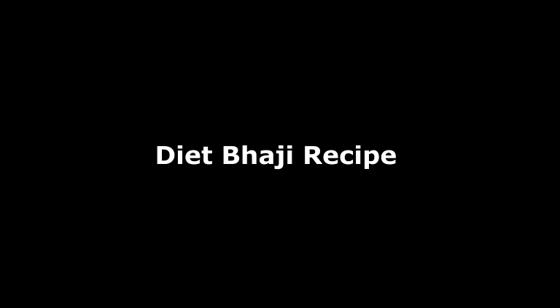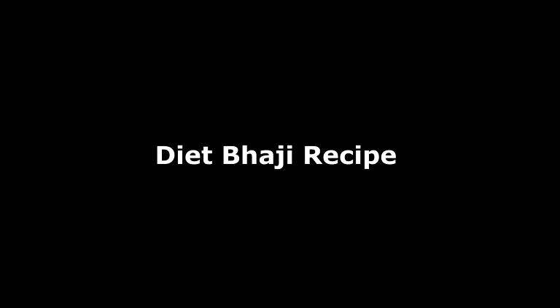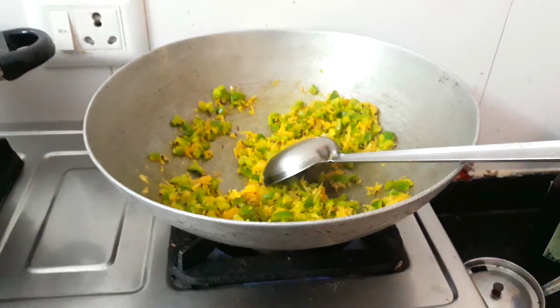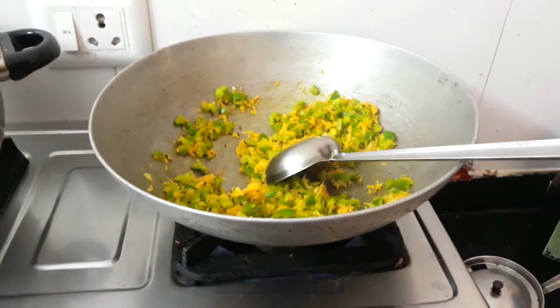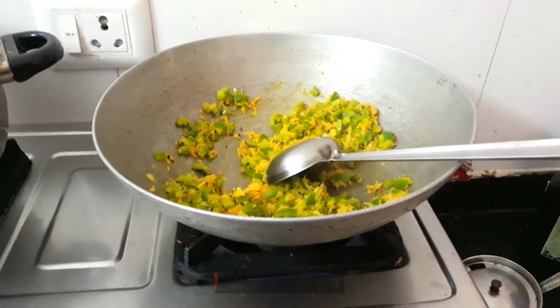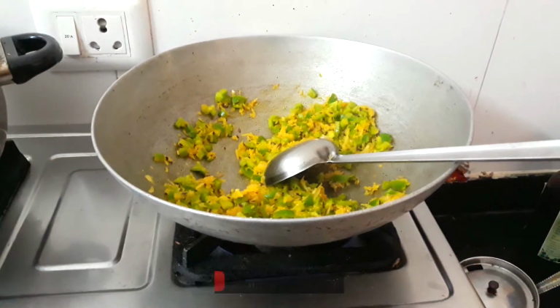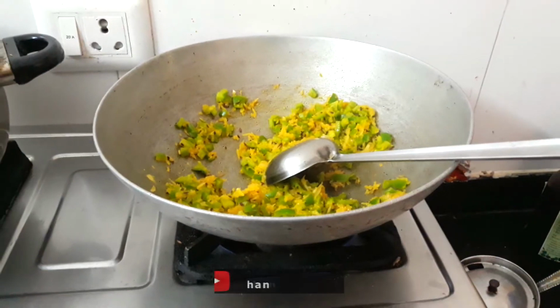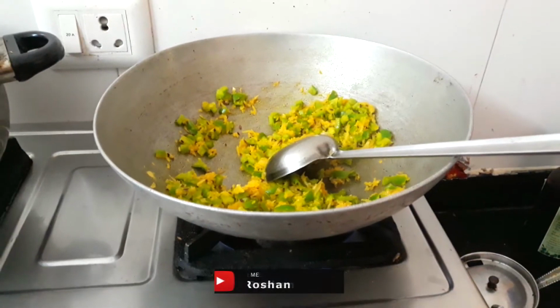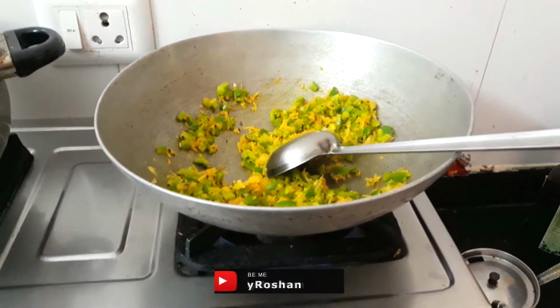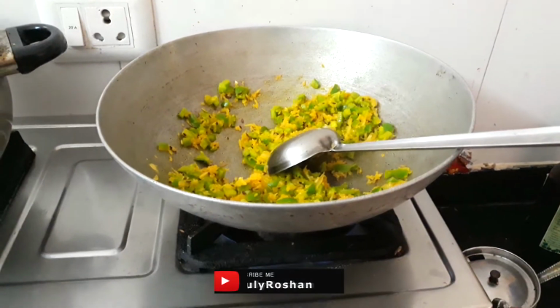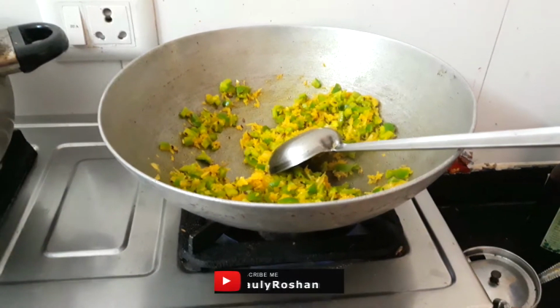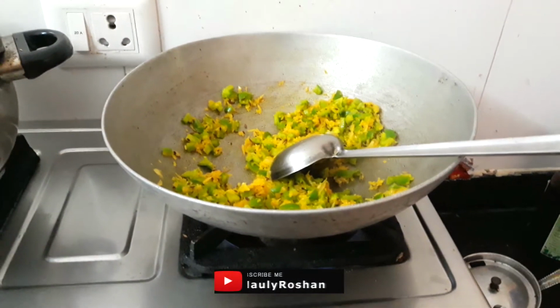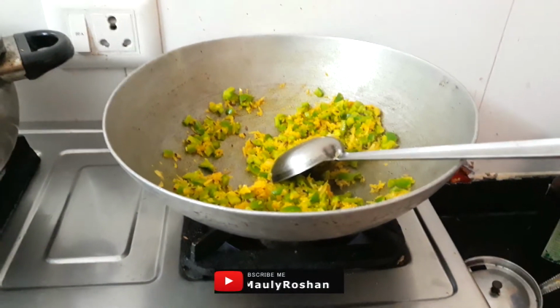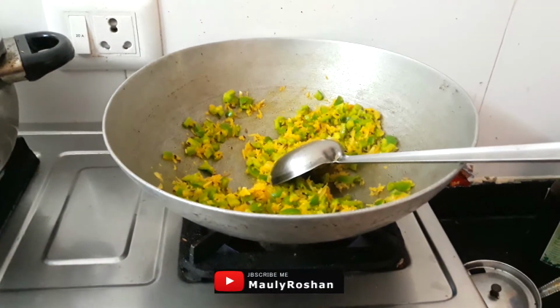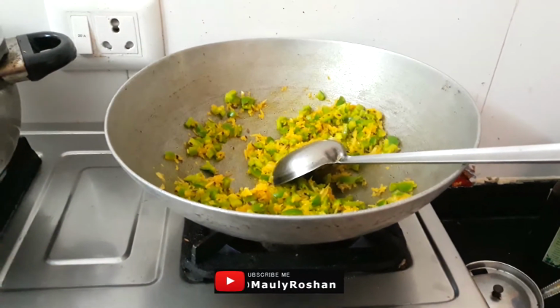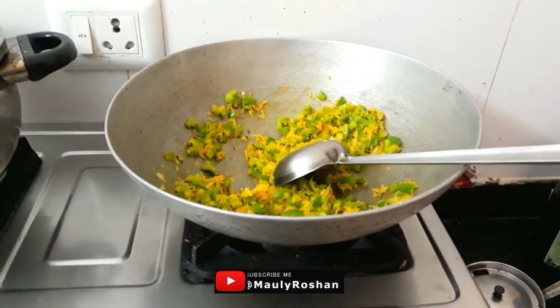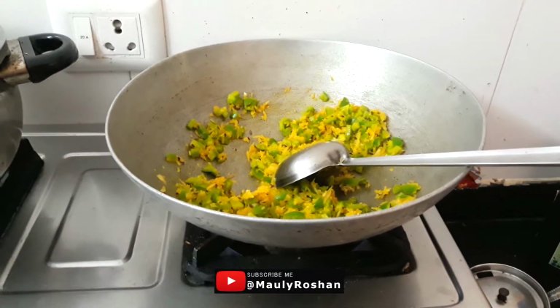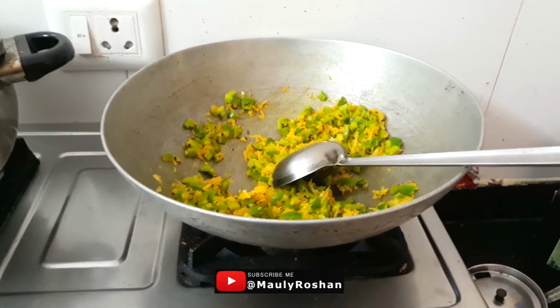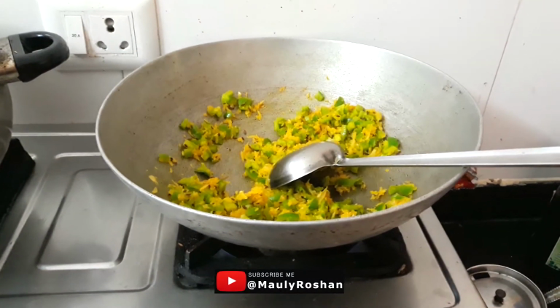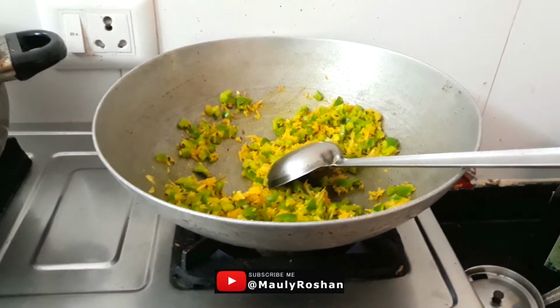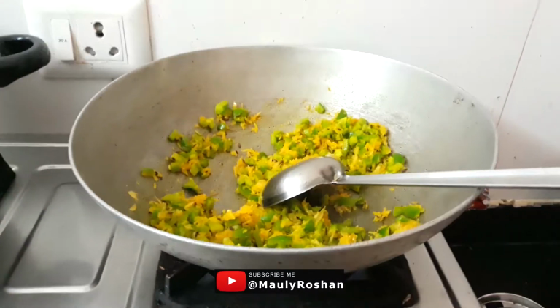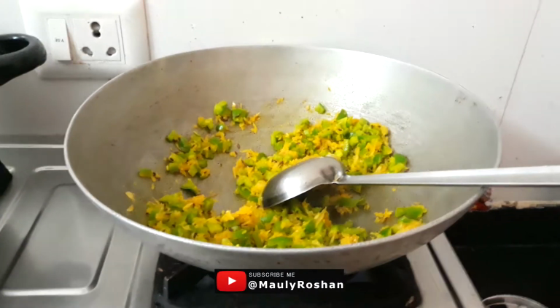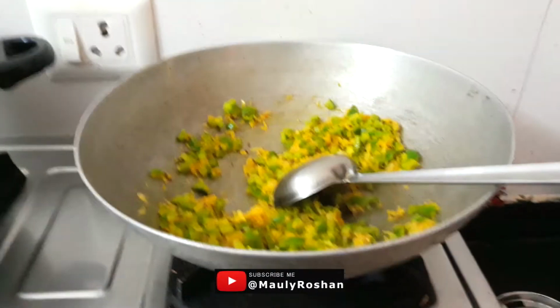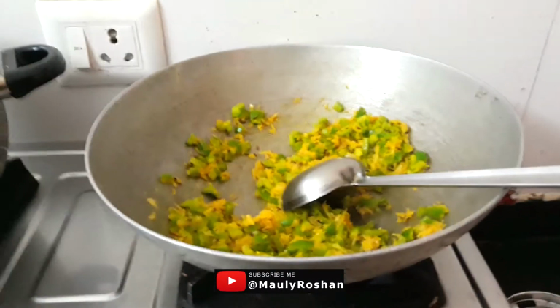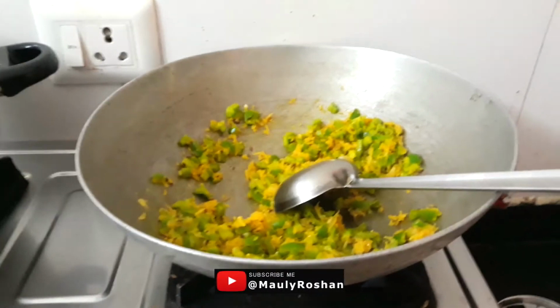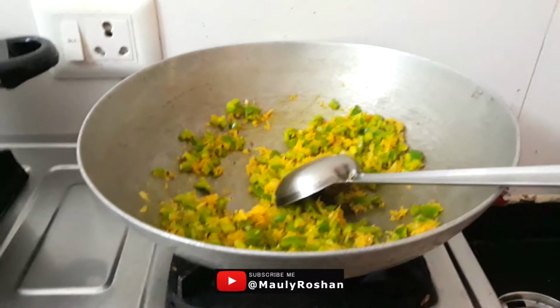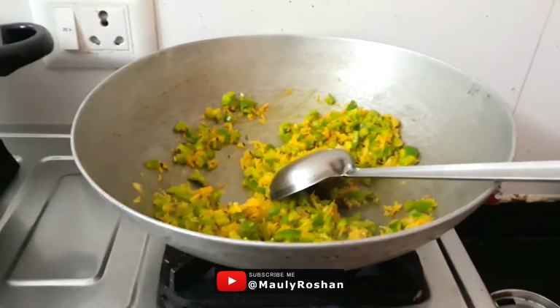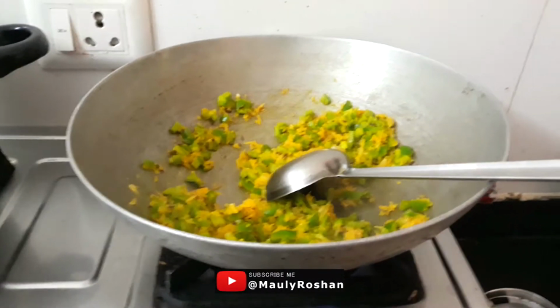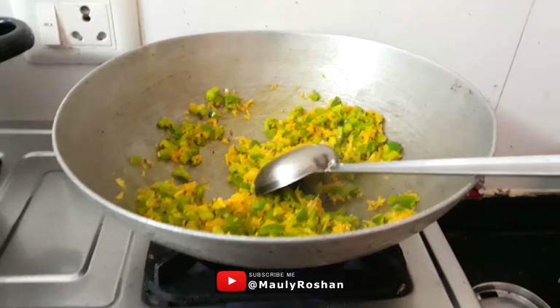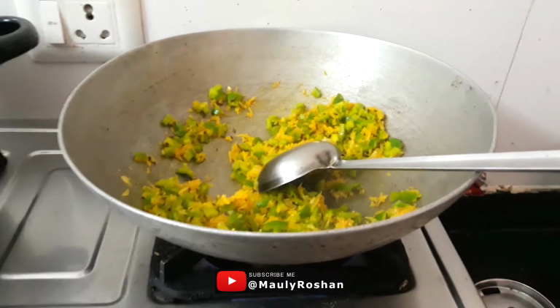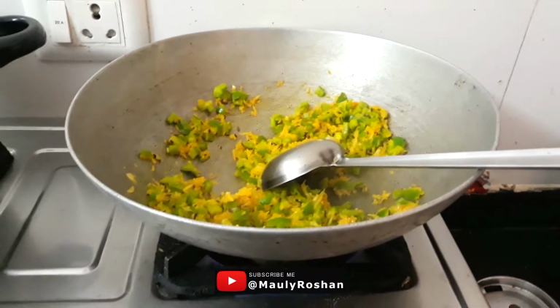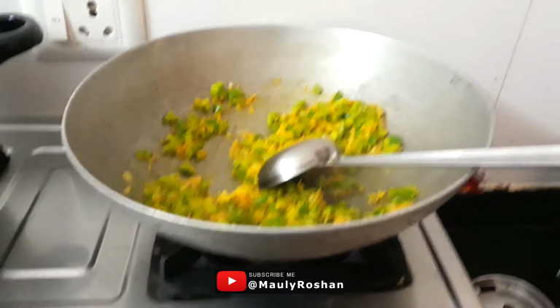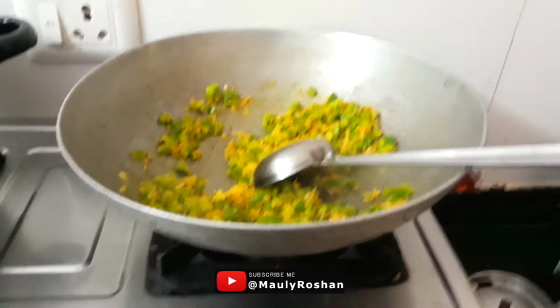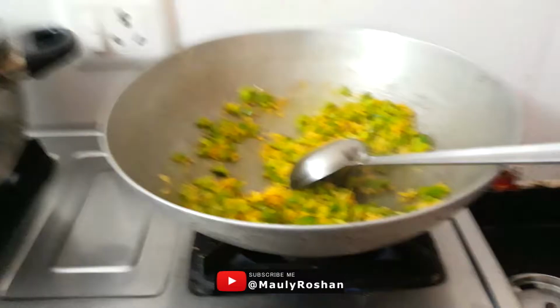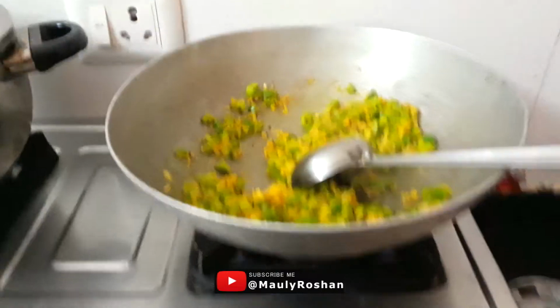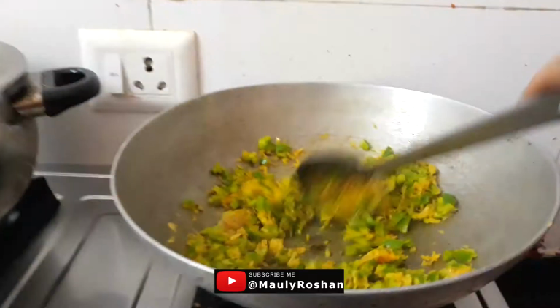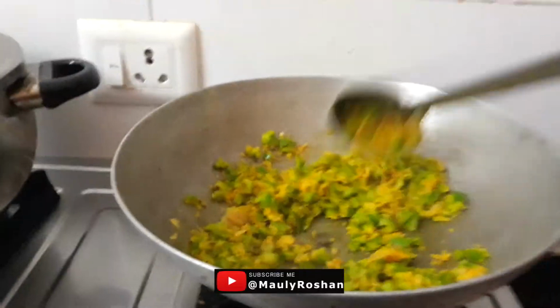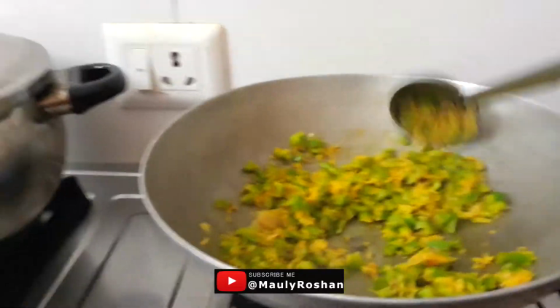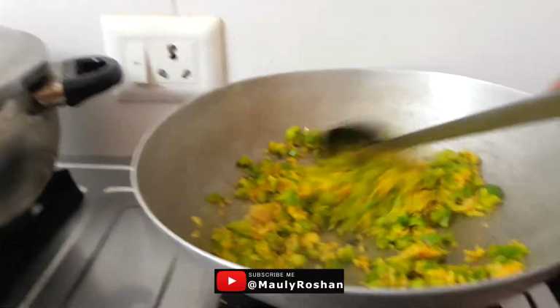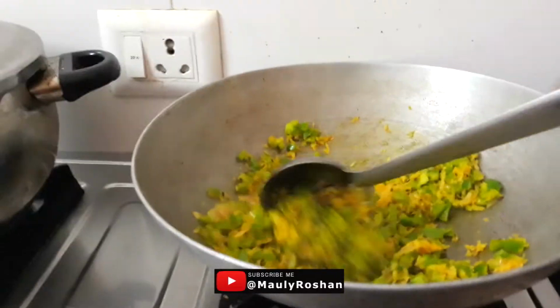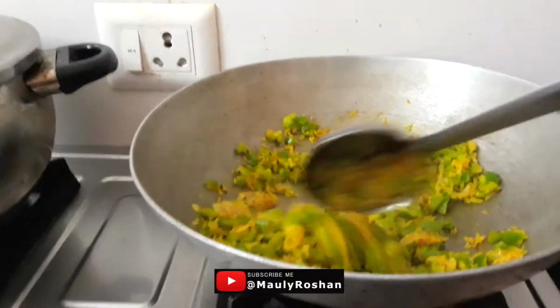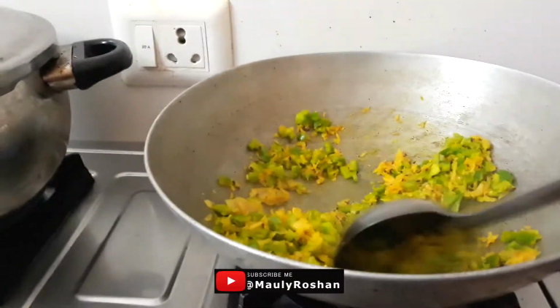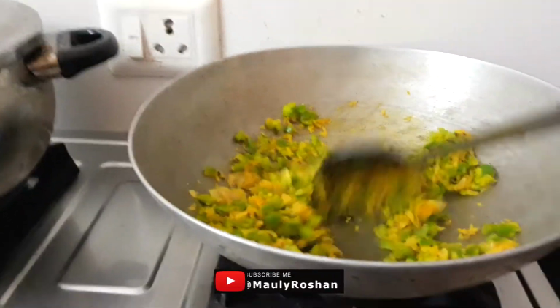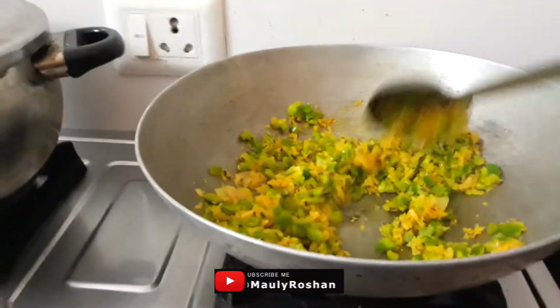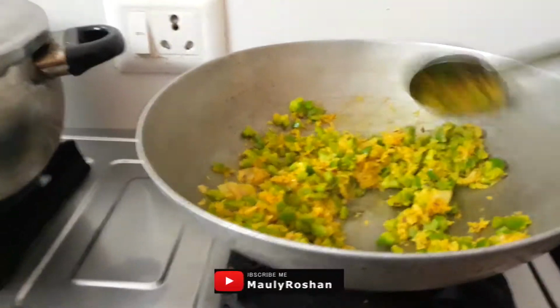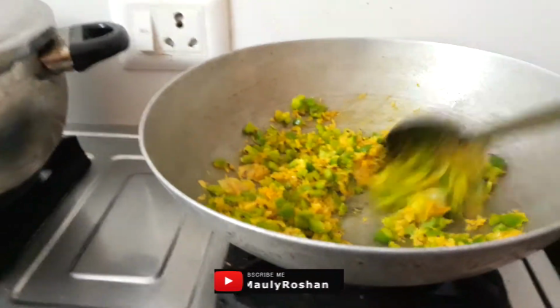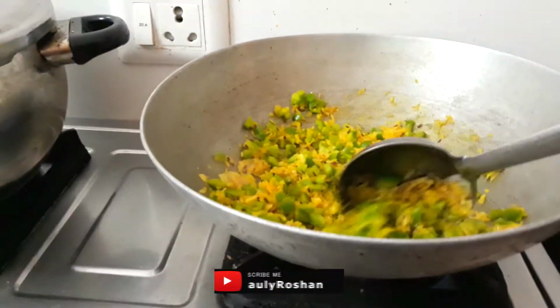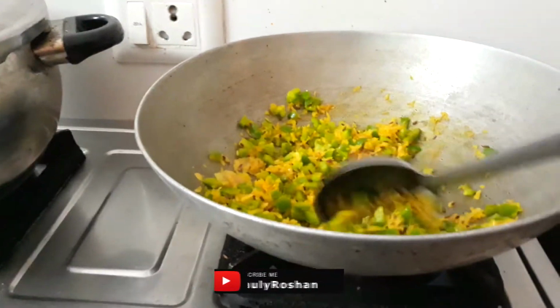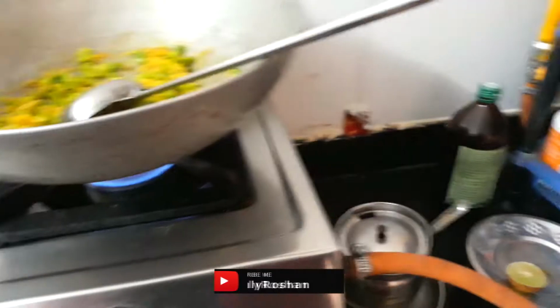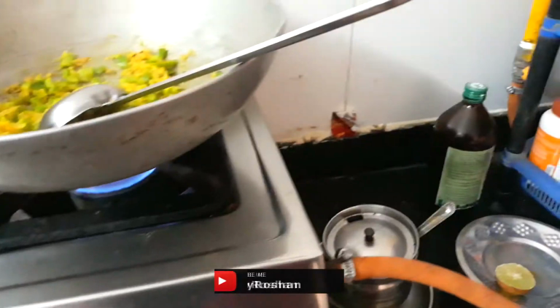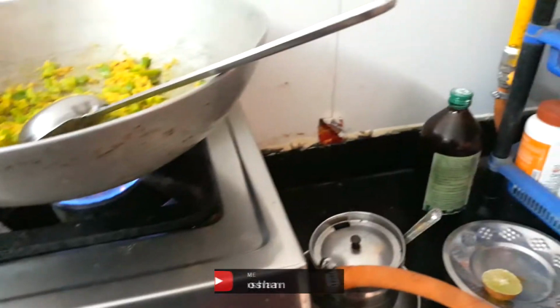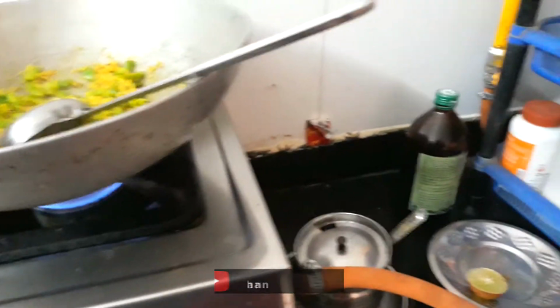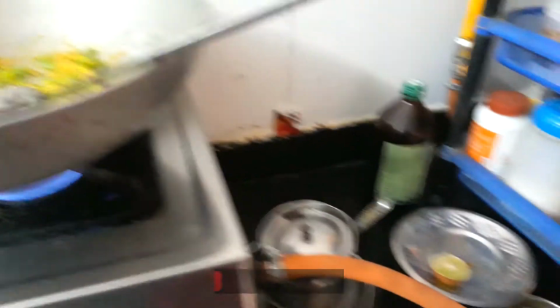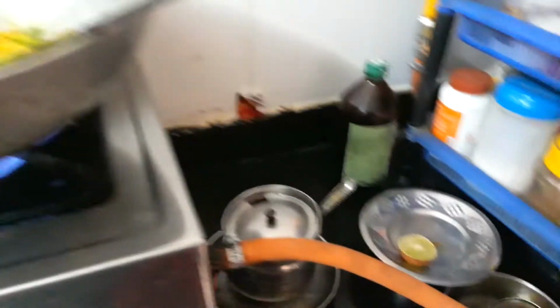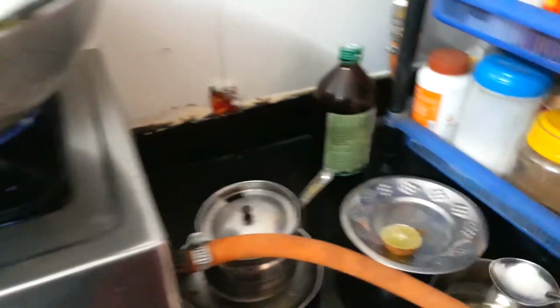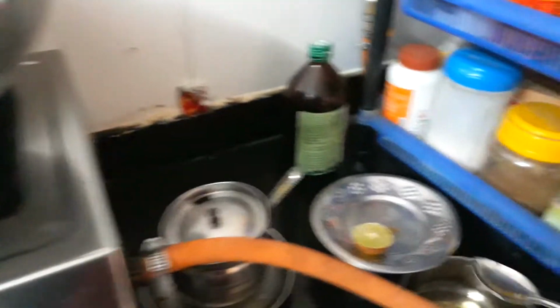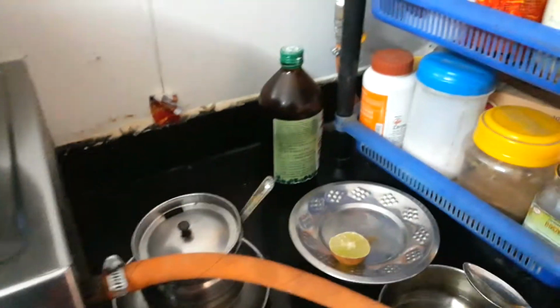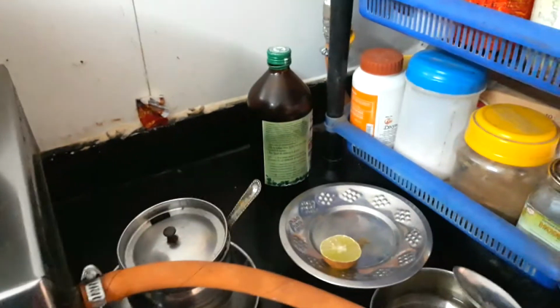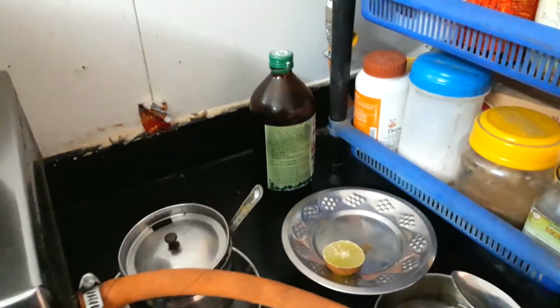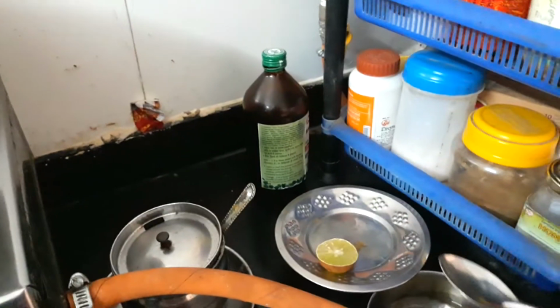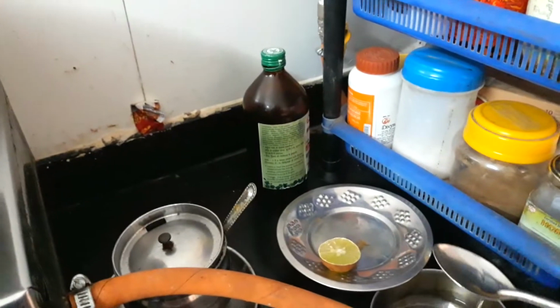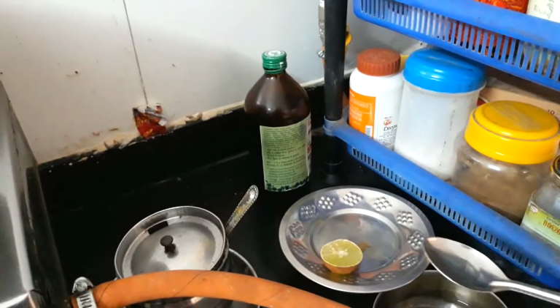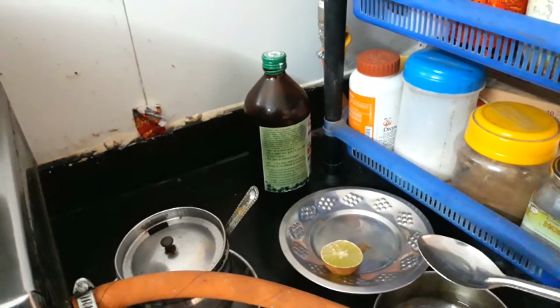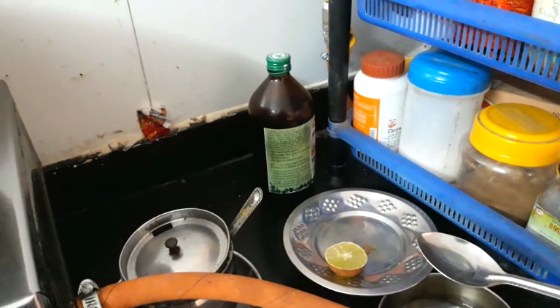Now I am making vegetables. We are eating vegetables. It is vegetables.